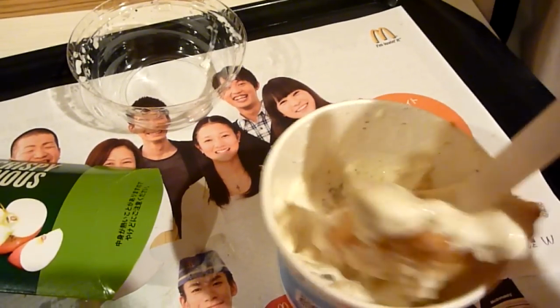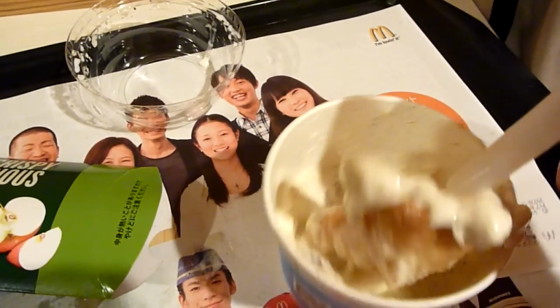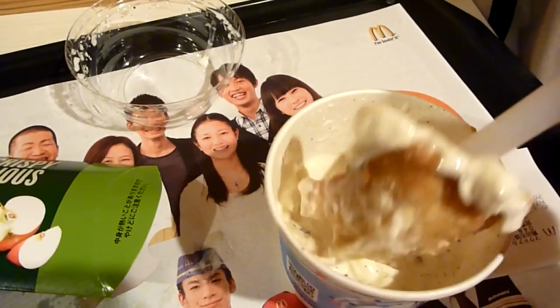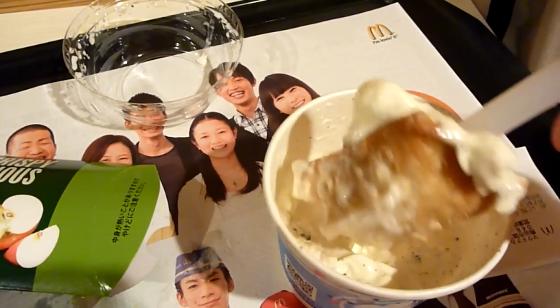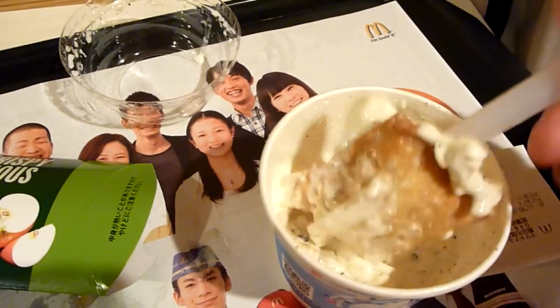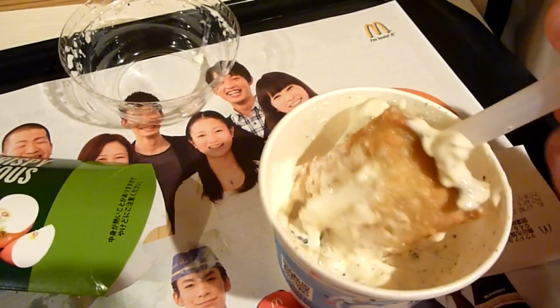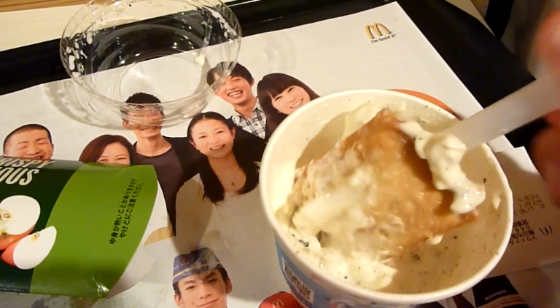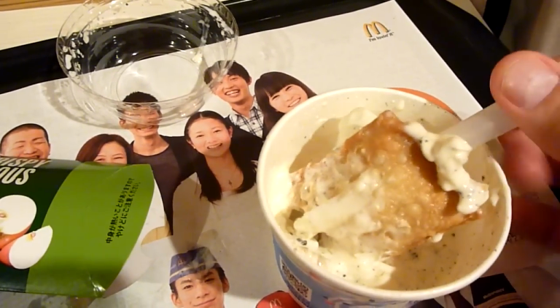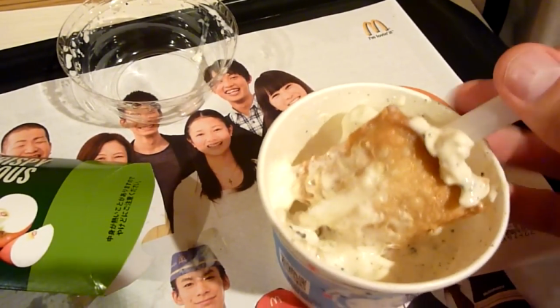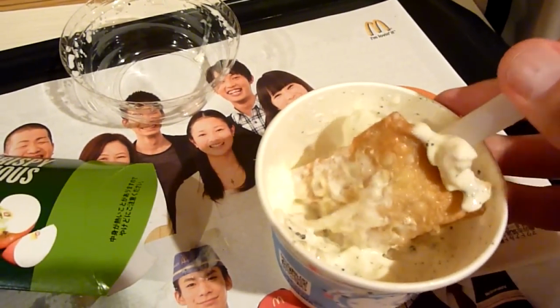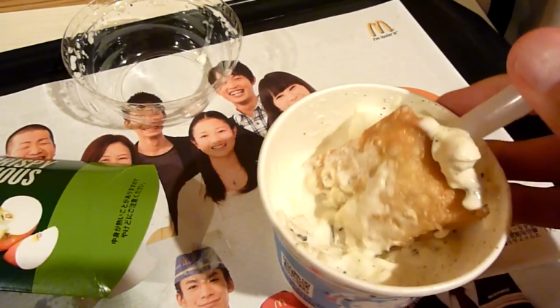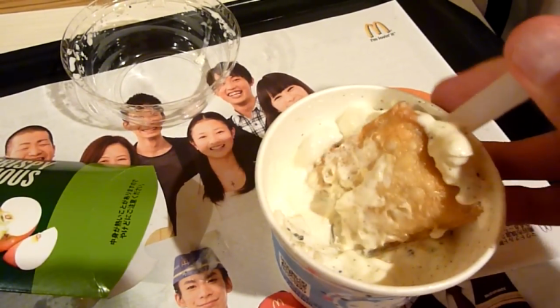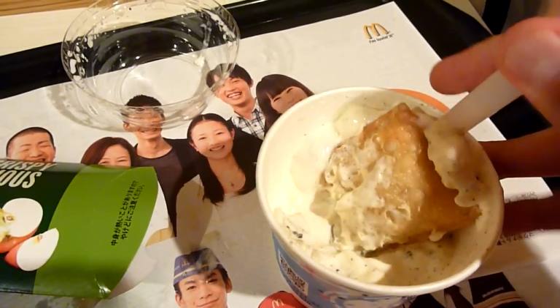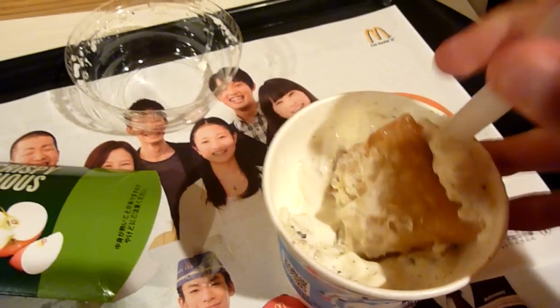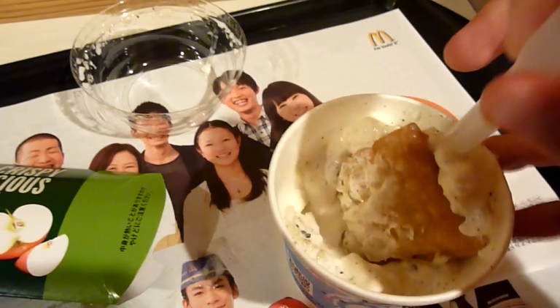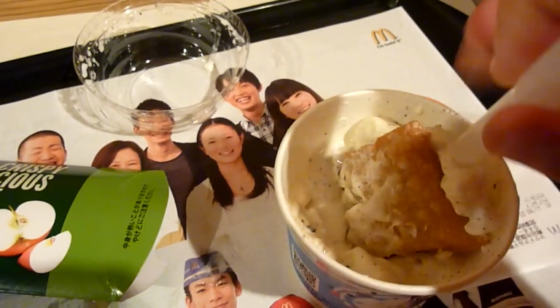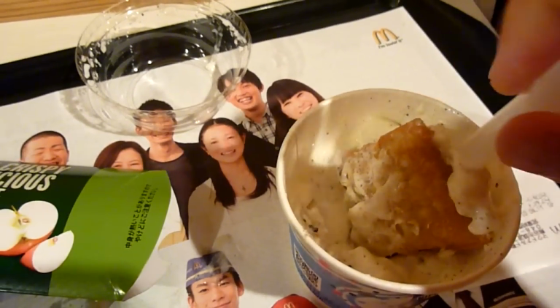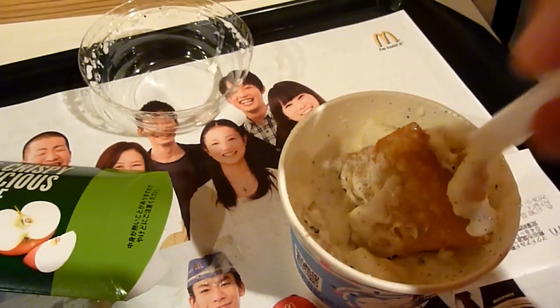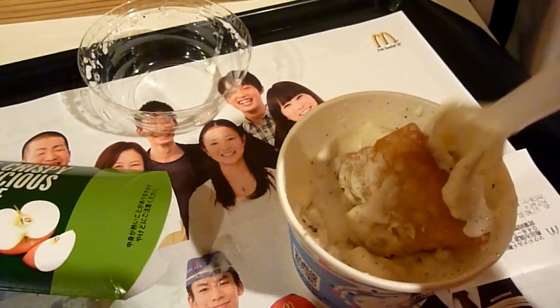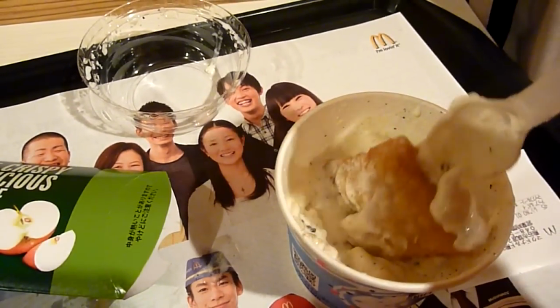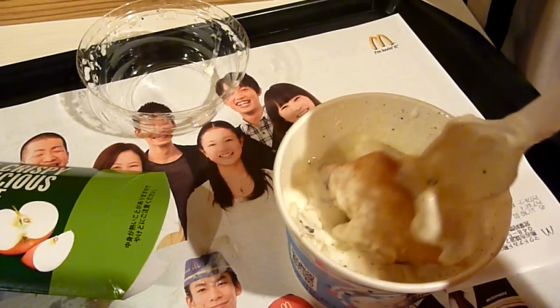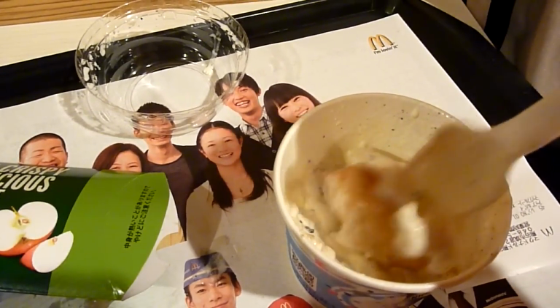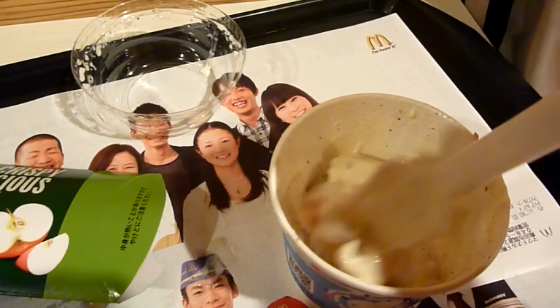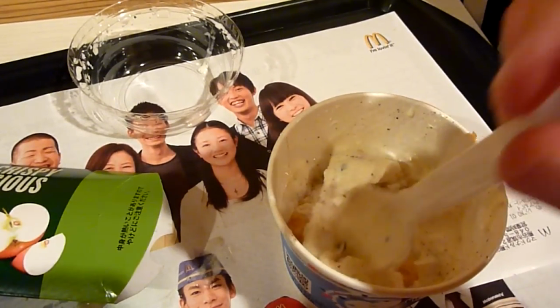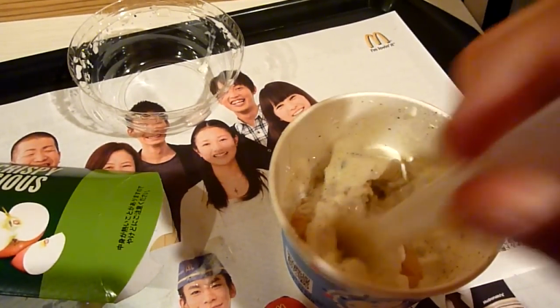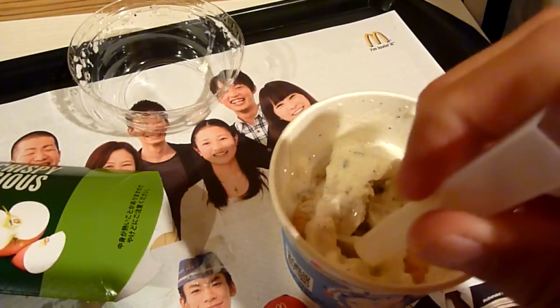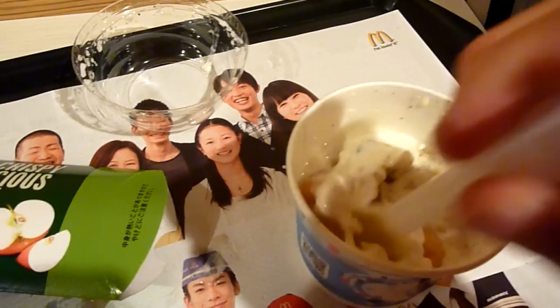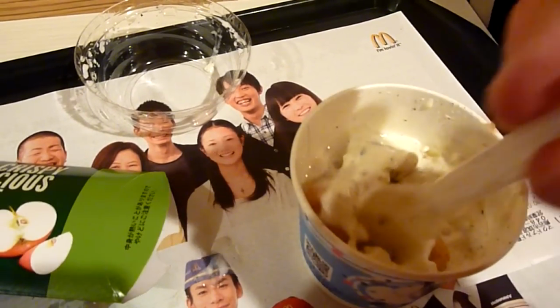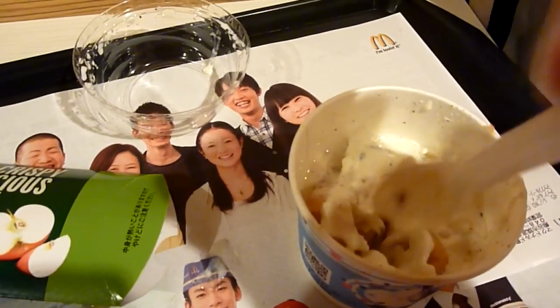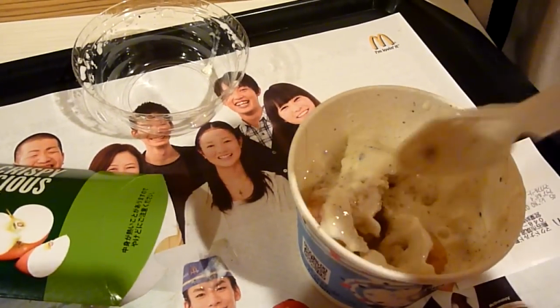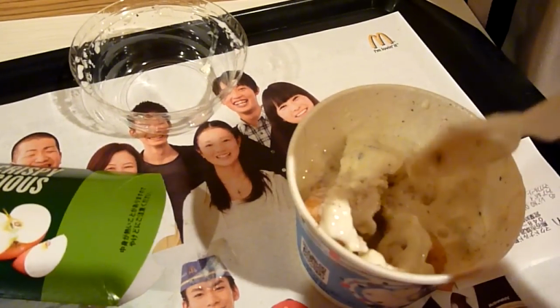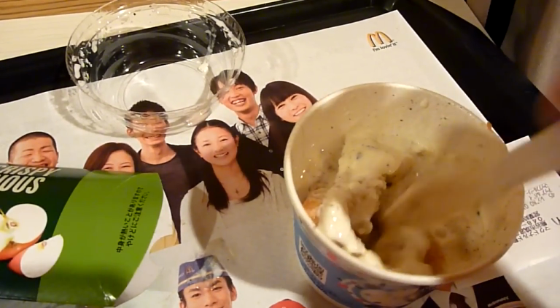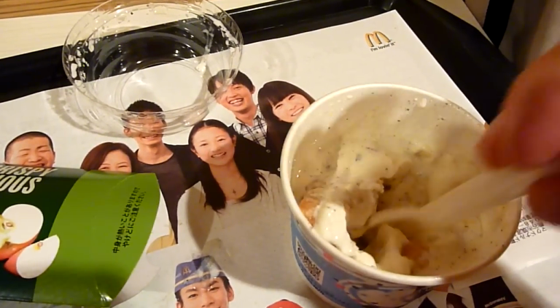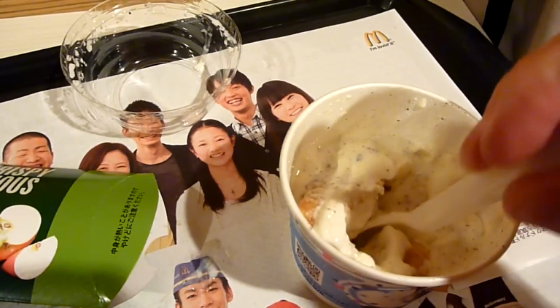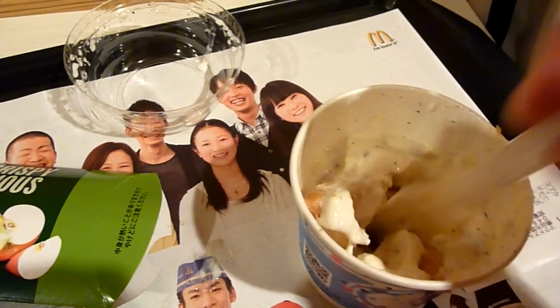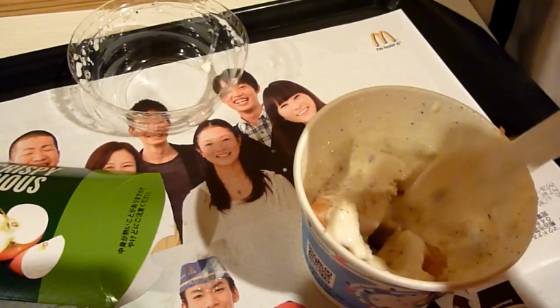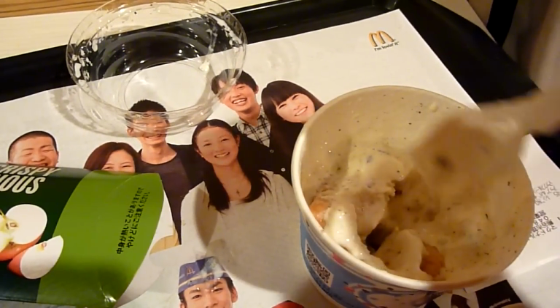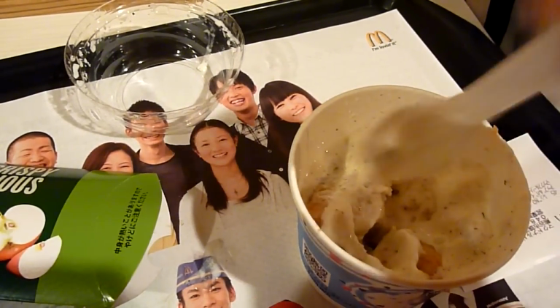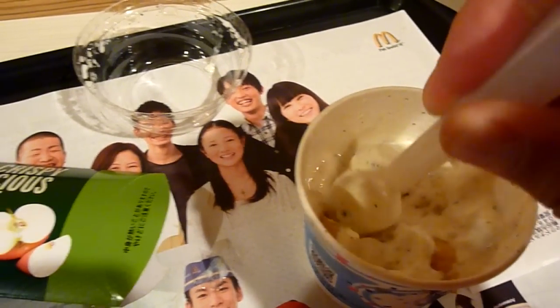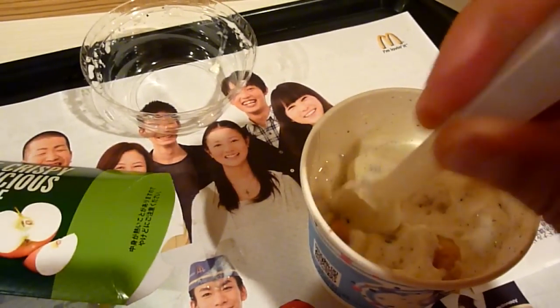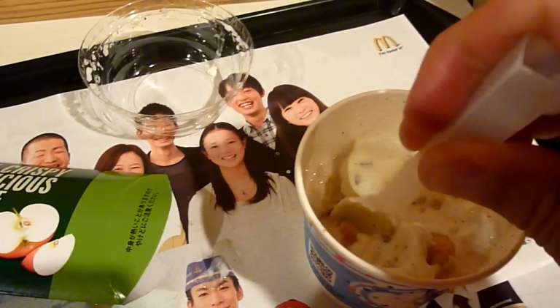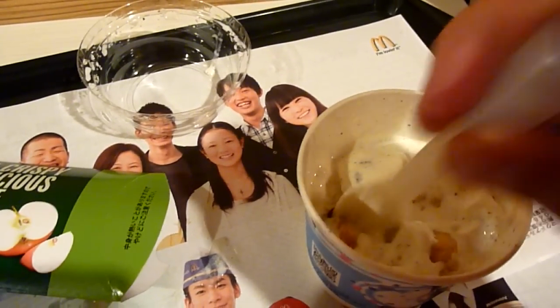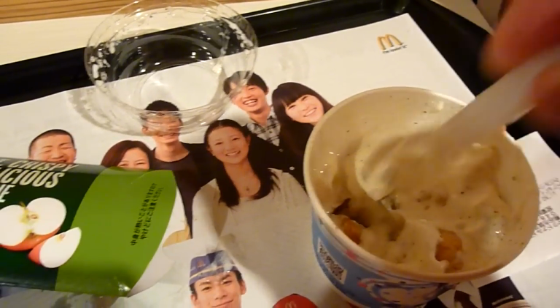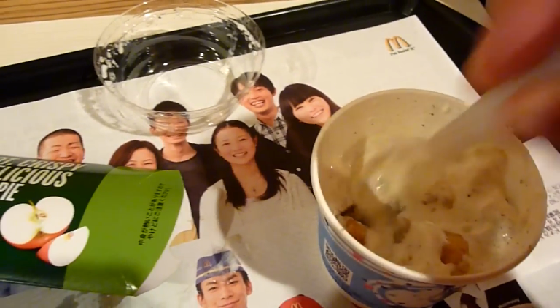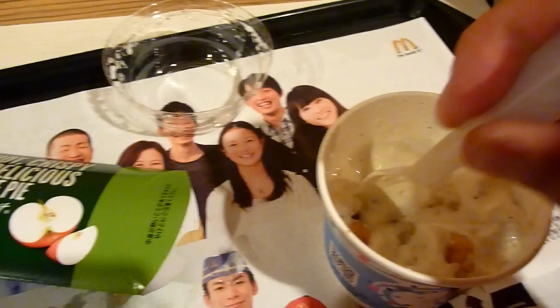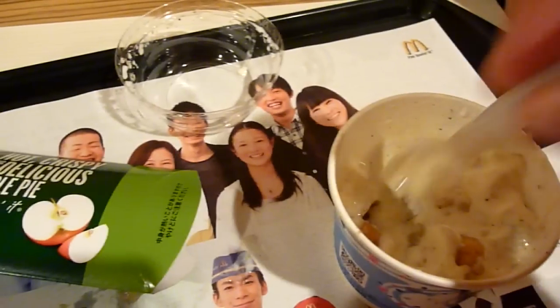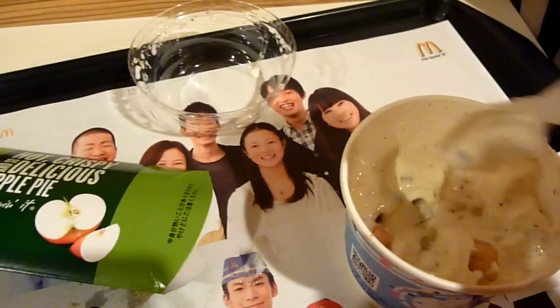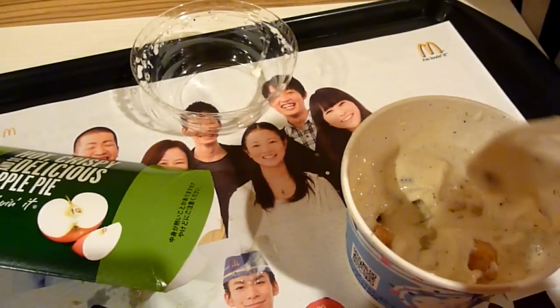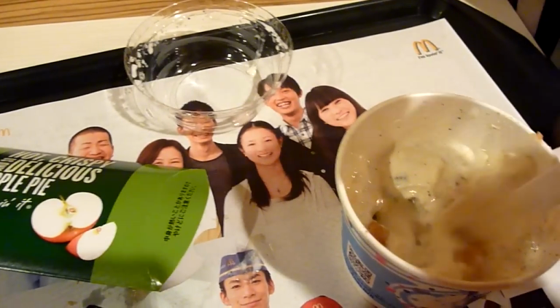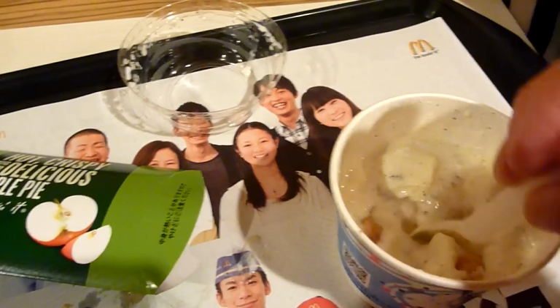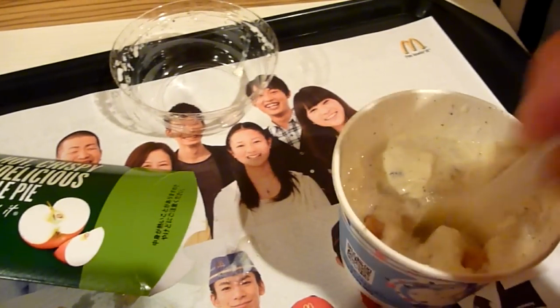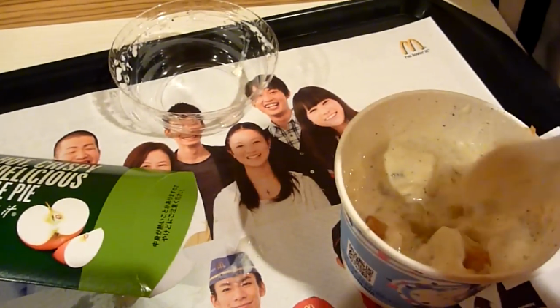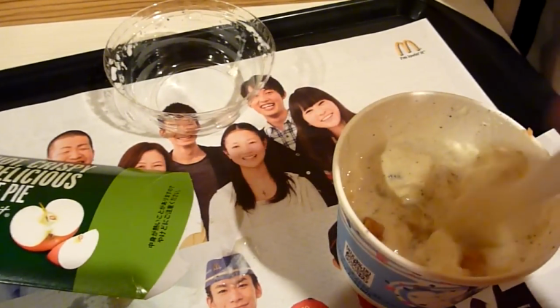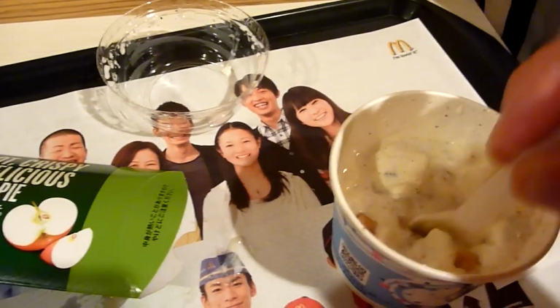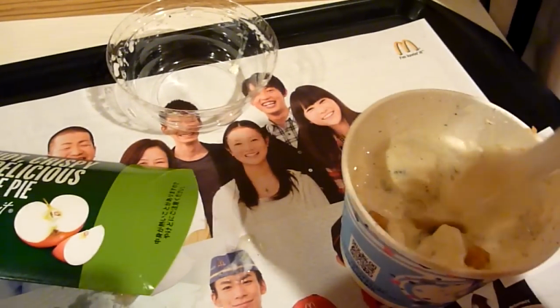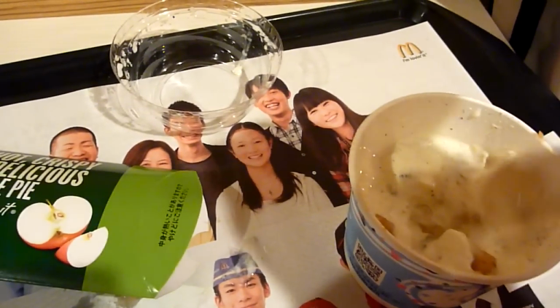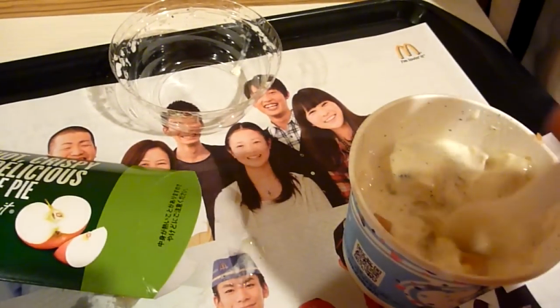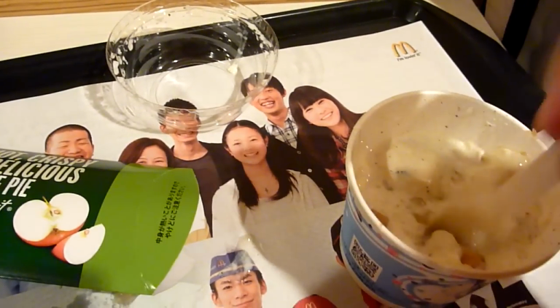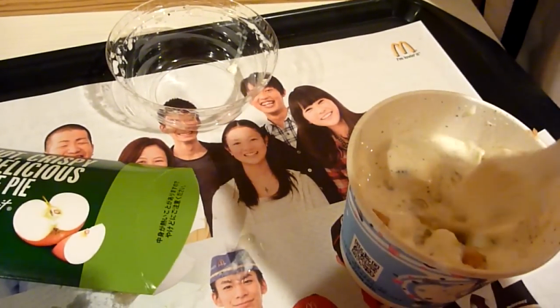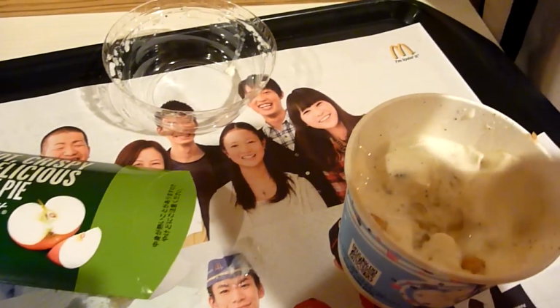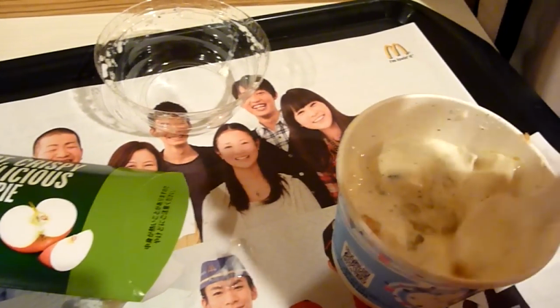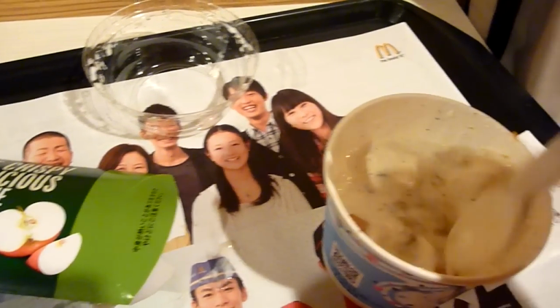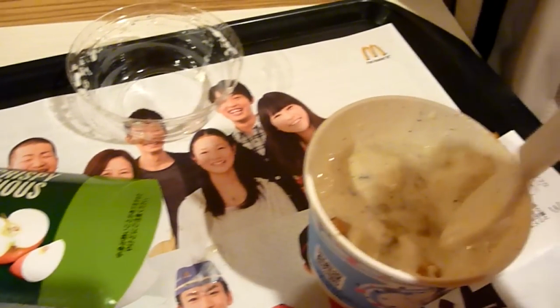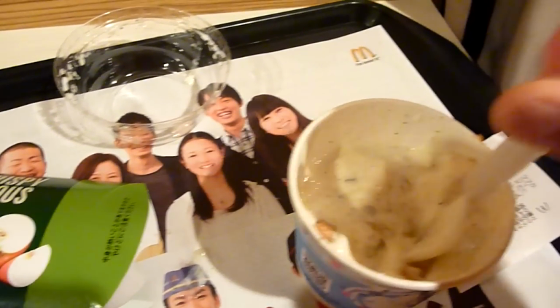And what you've got is a cobbler. There you go — you can try that one at home anywhere in the world. Authentic Japanese cuisine.